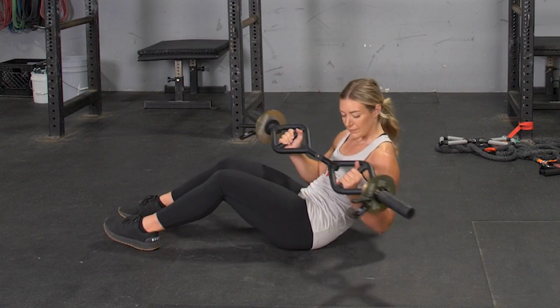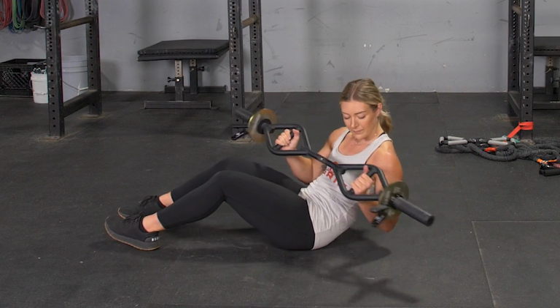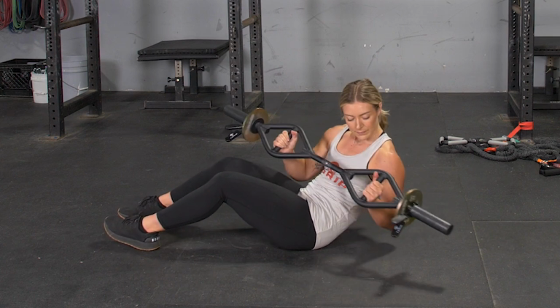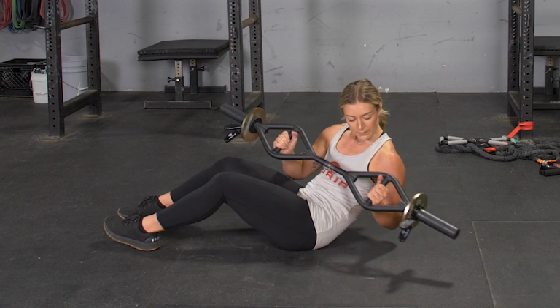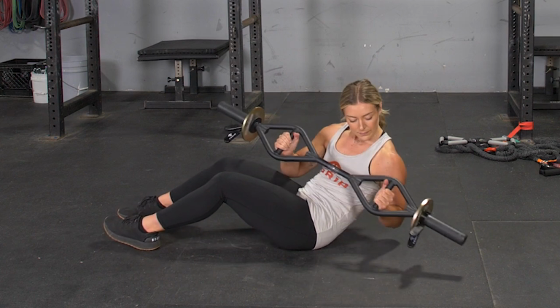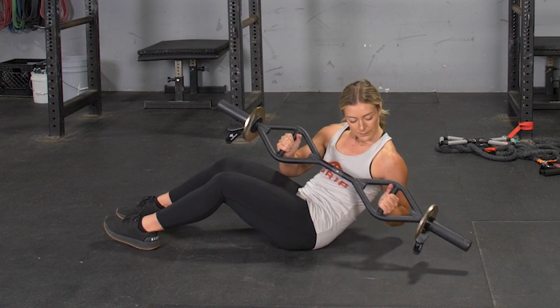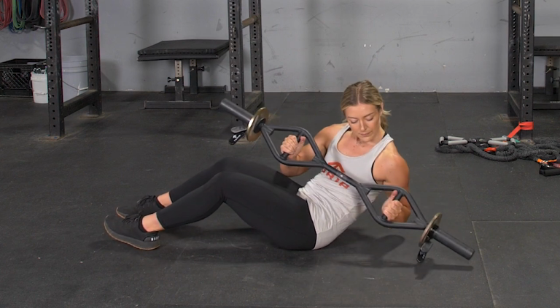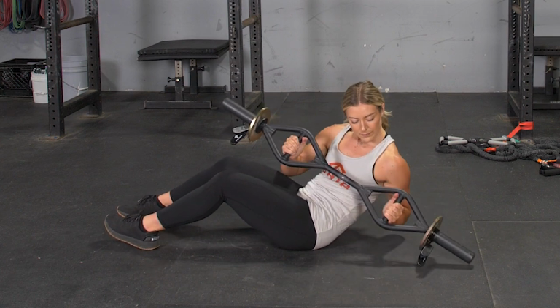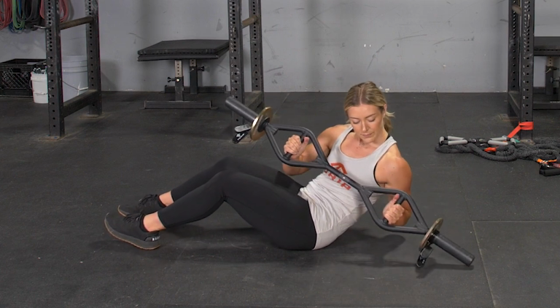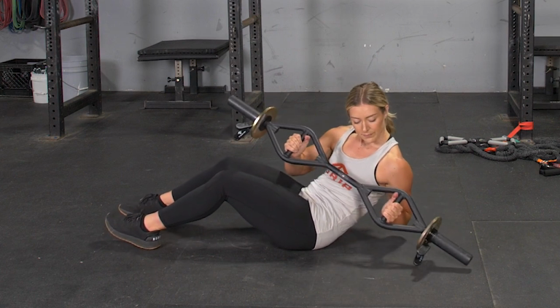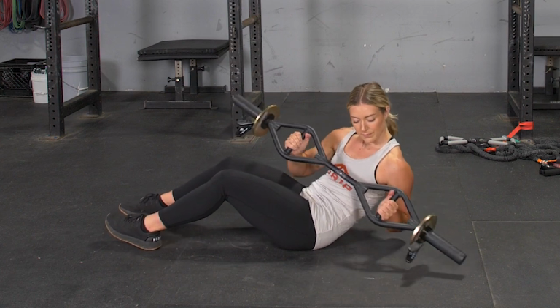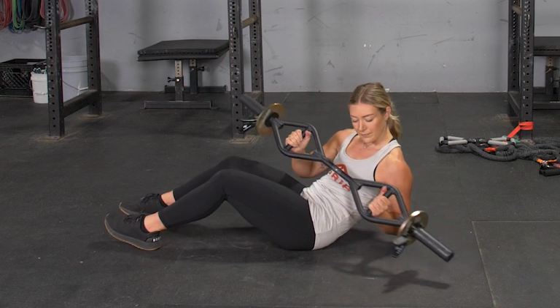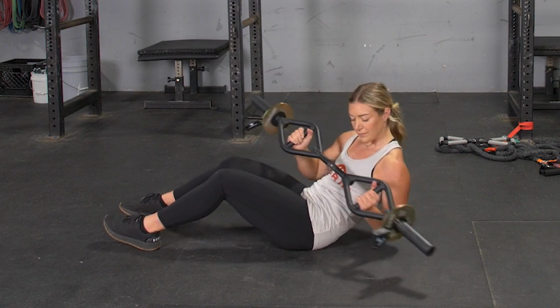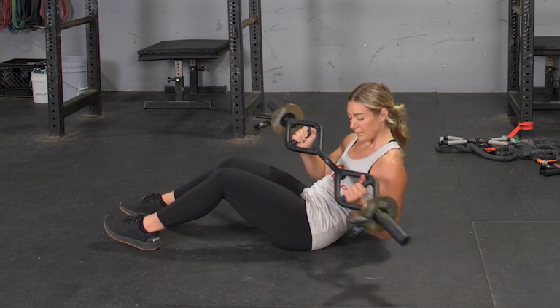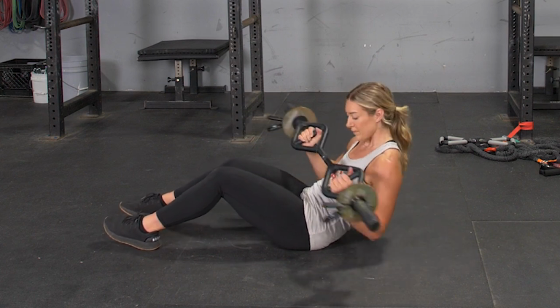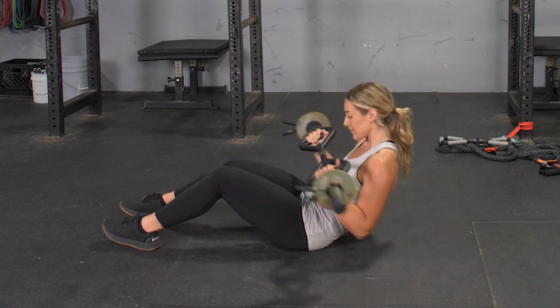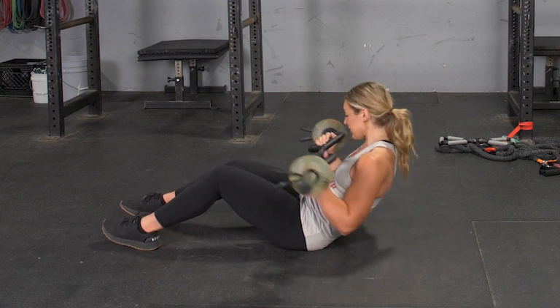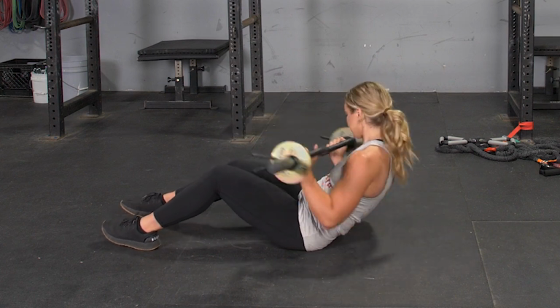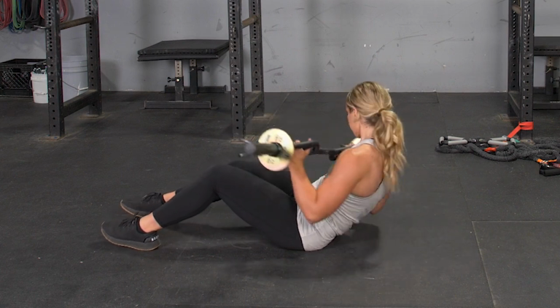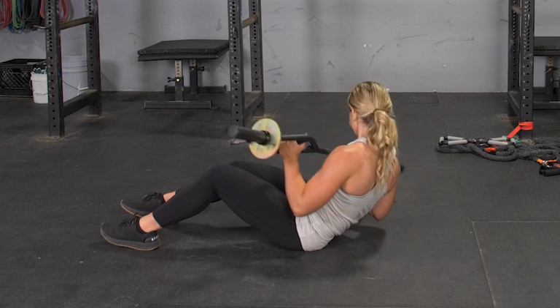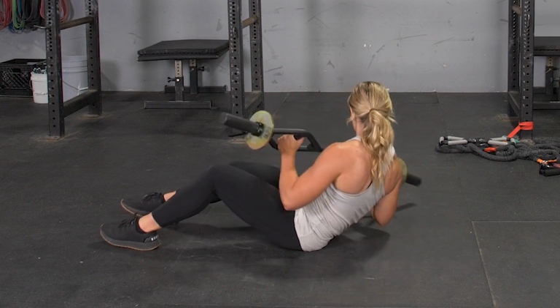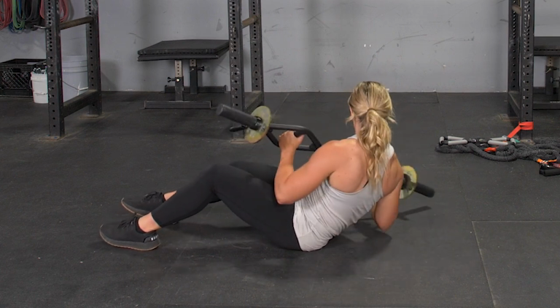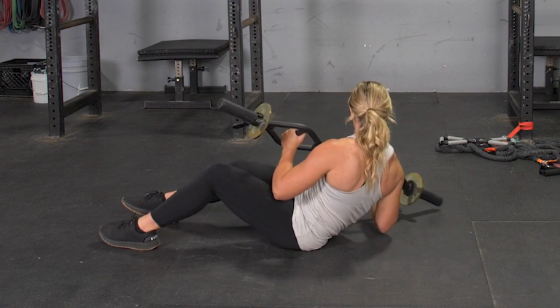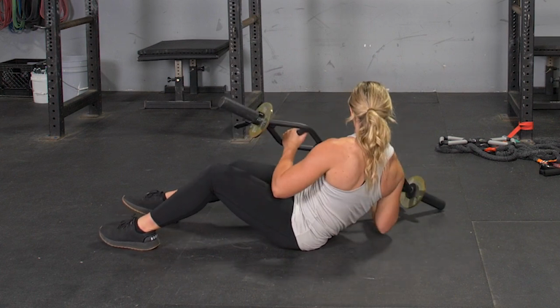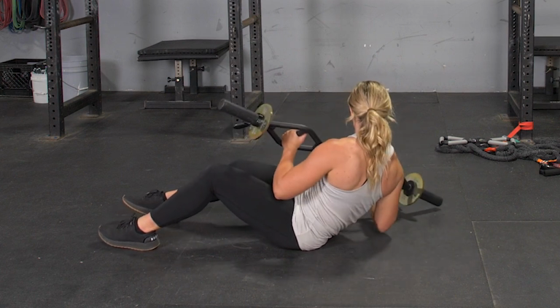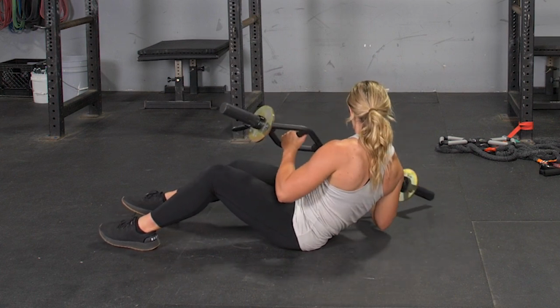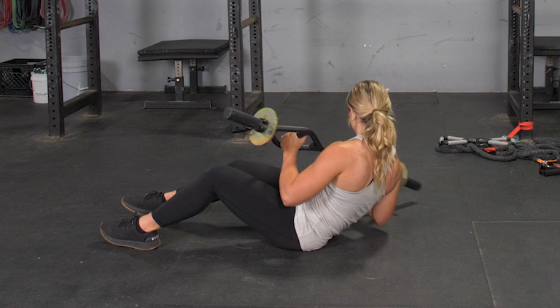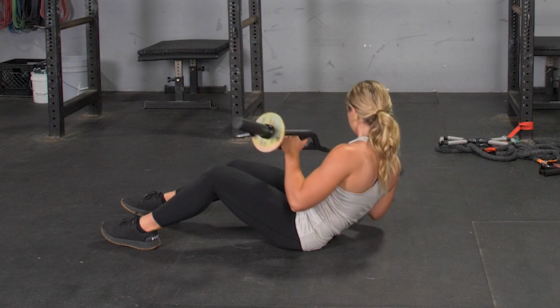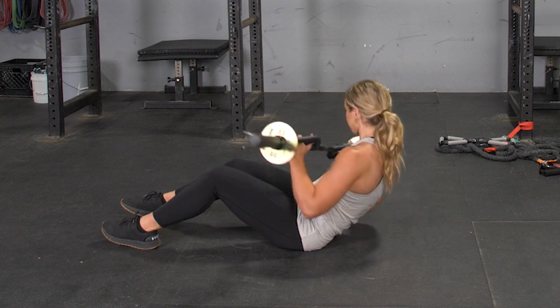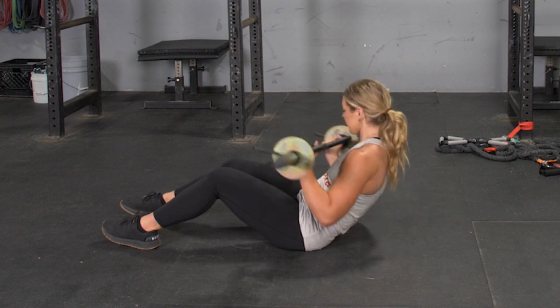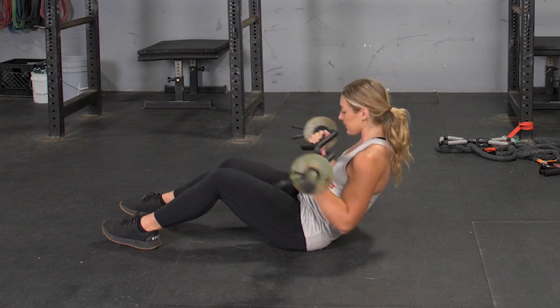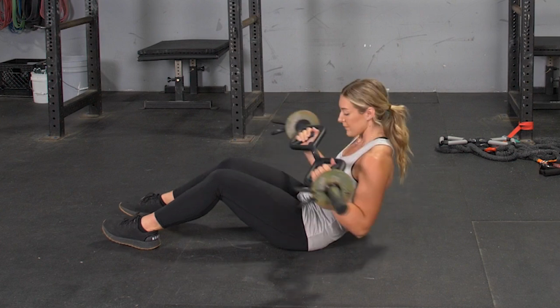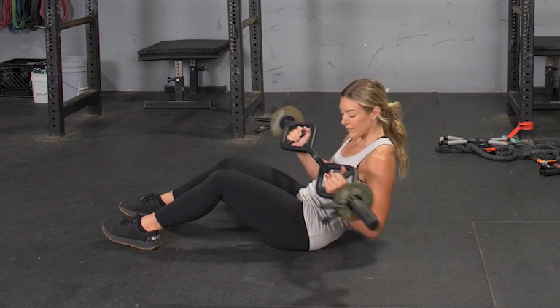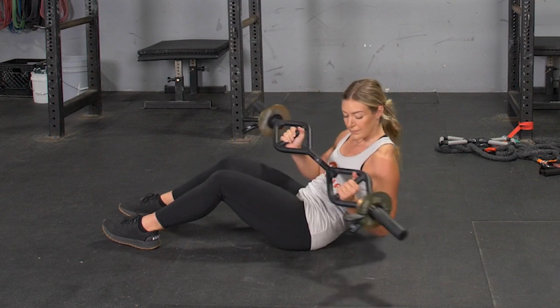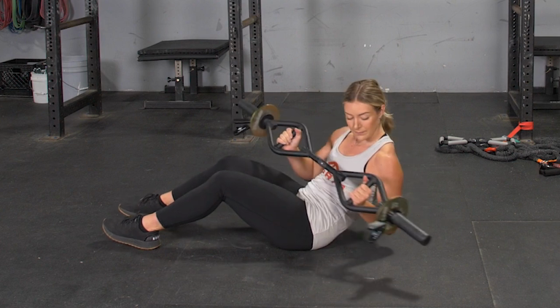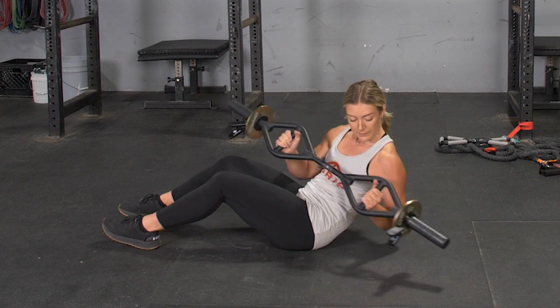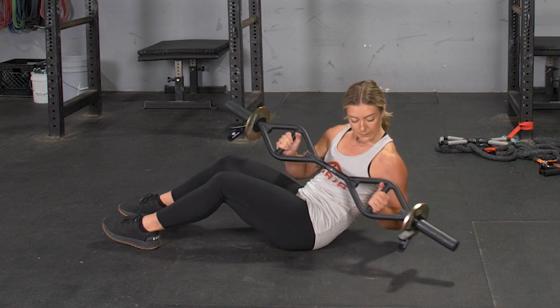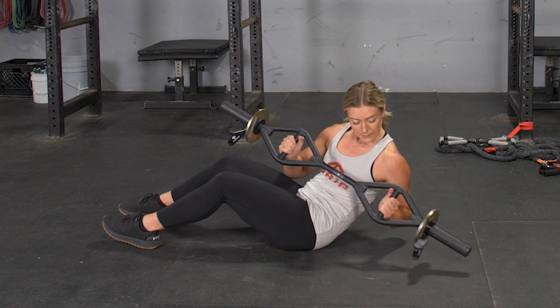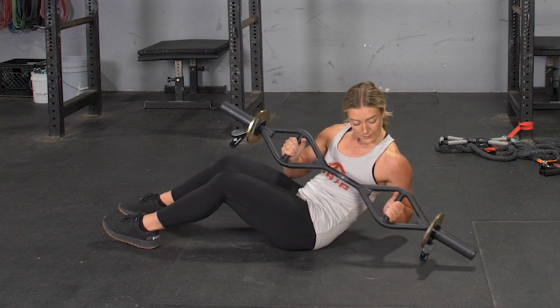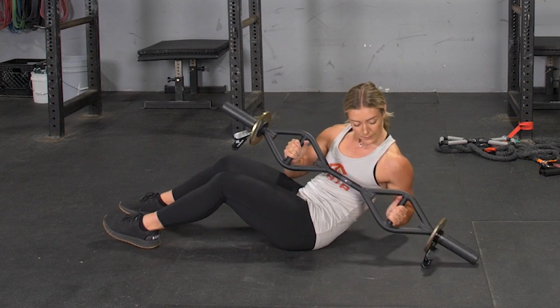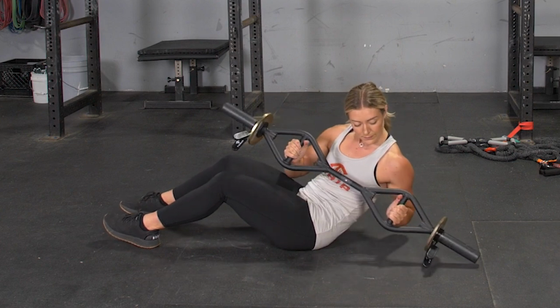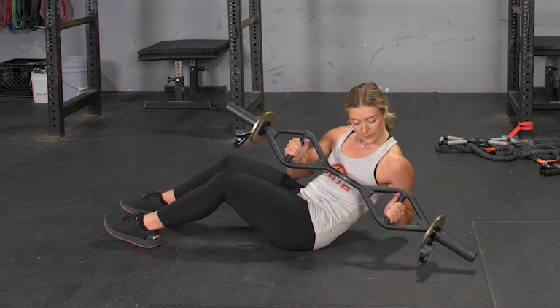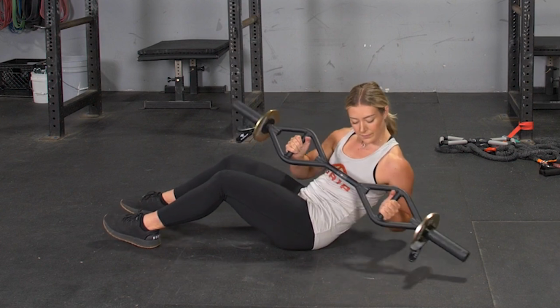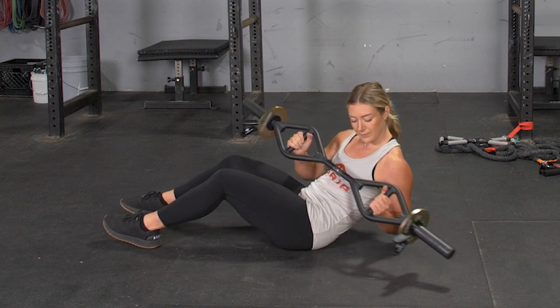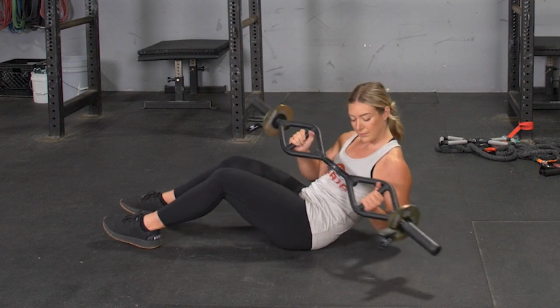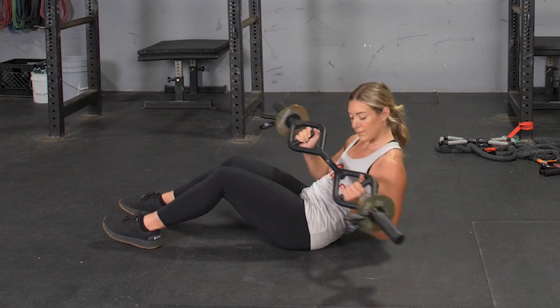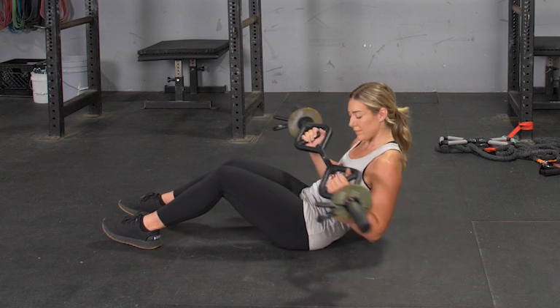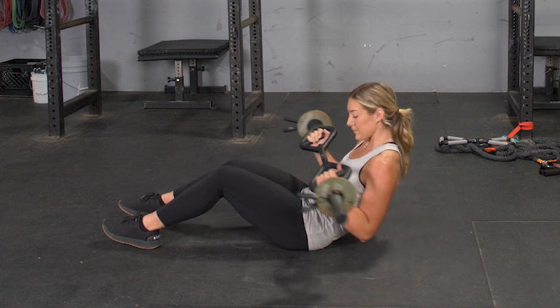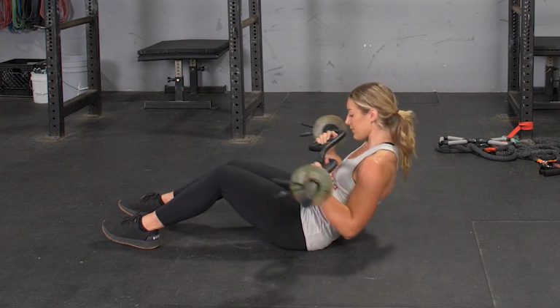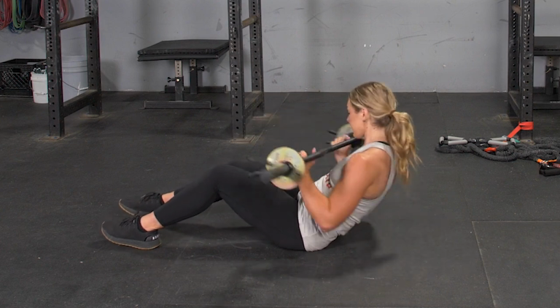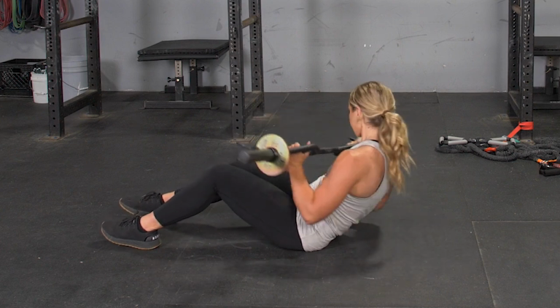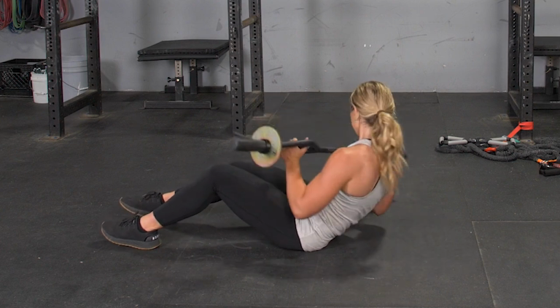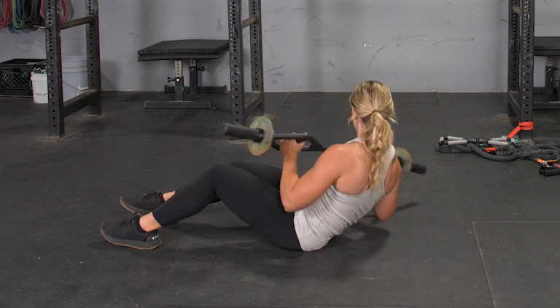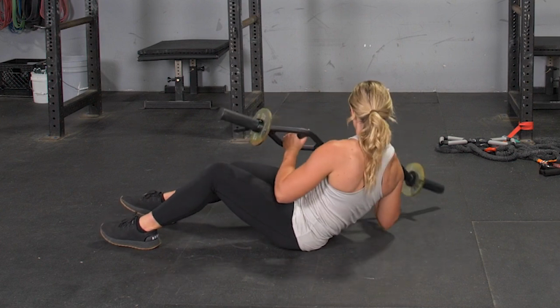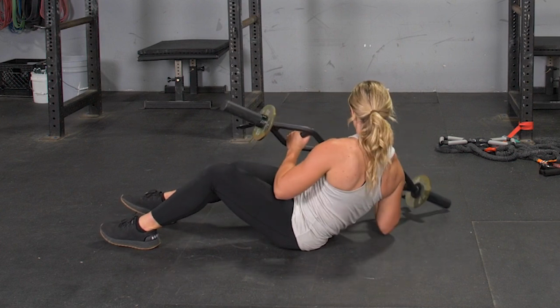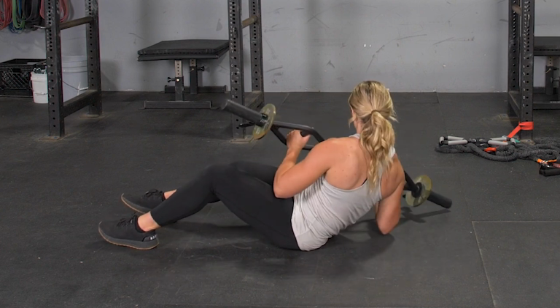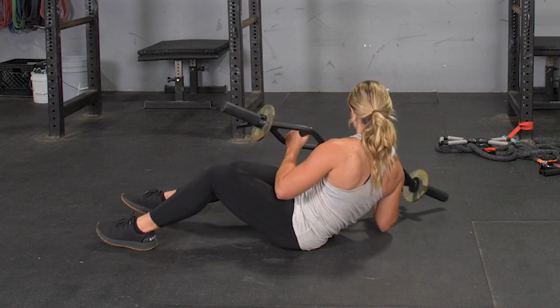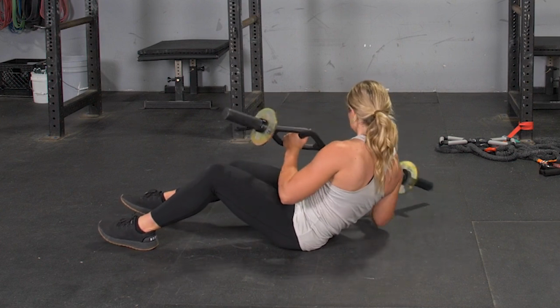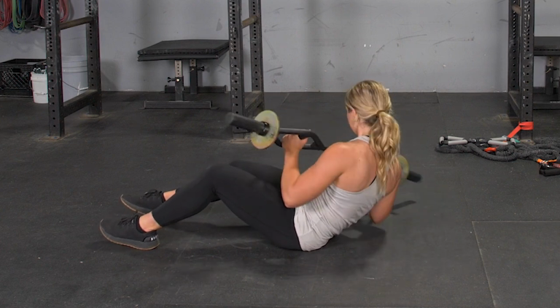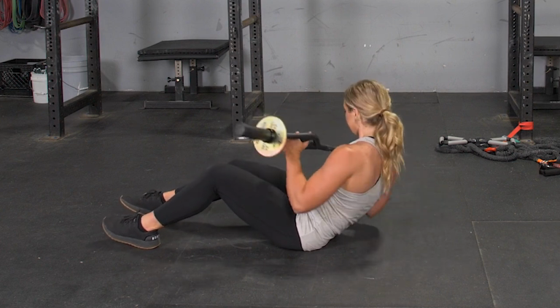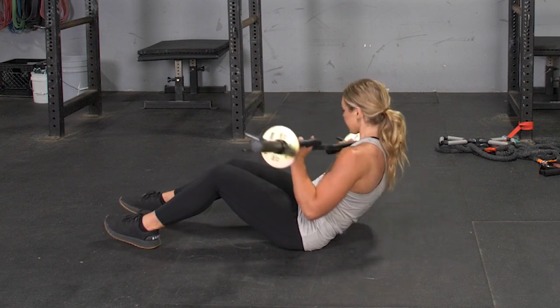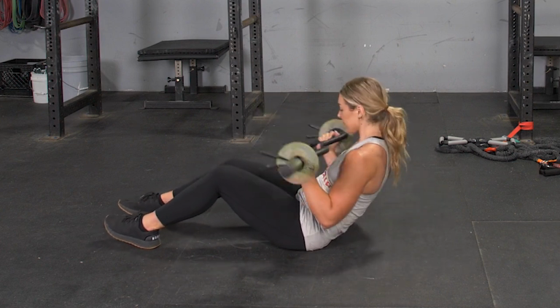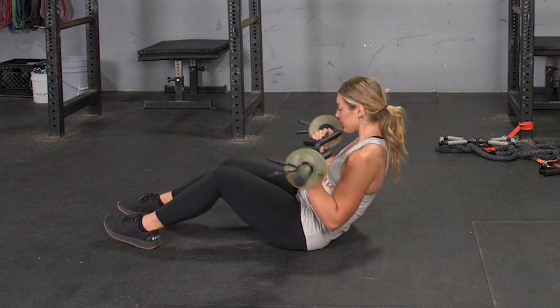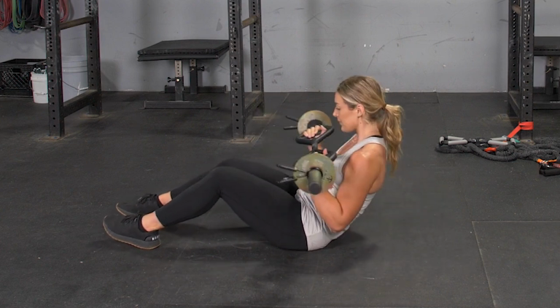Lightly touch the end of your T-grip bar to the floor on each side. Repeat the exercise for the desired number of repetitions.